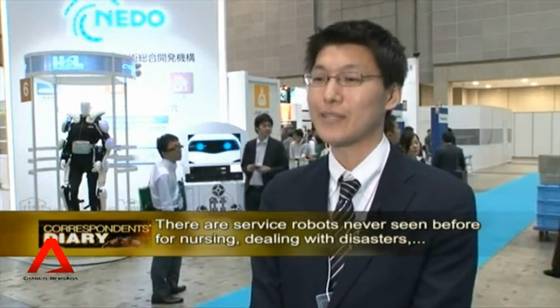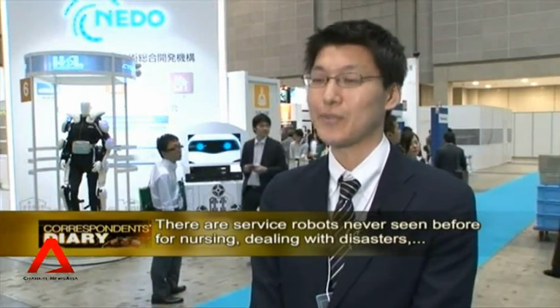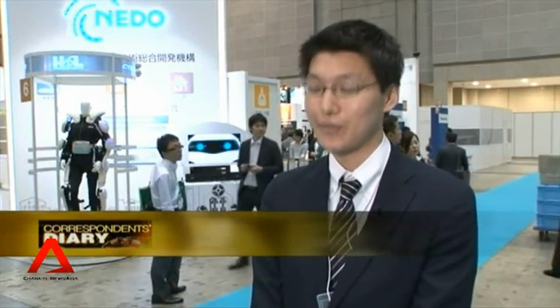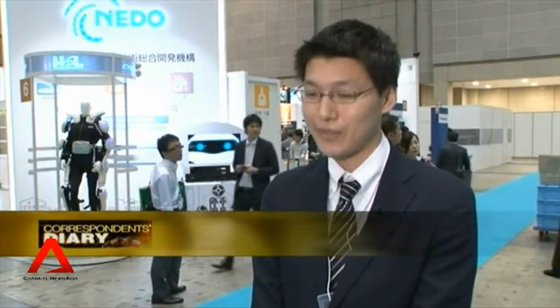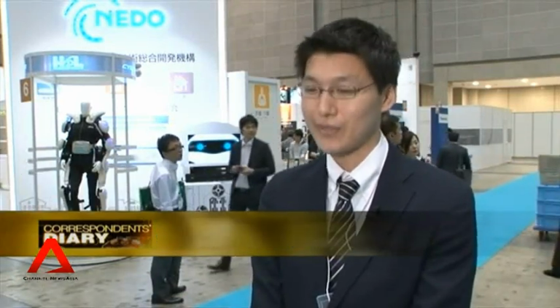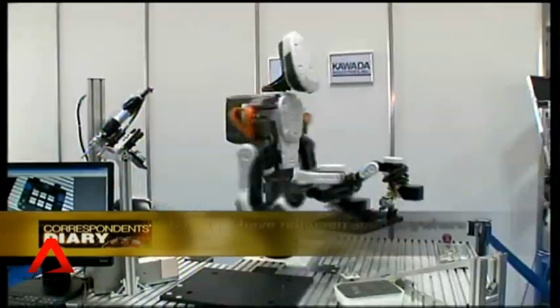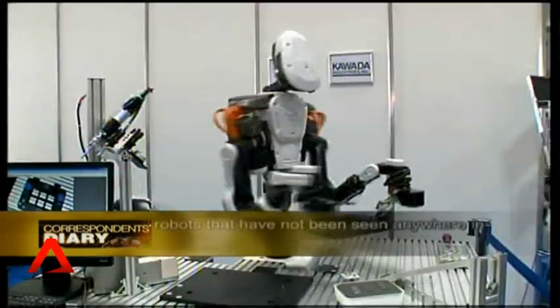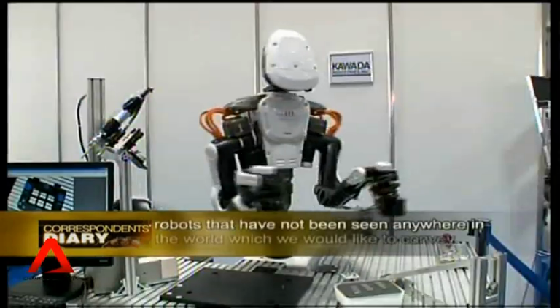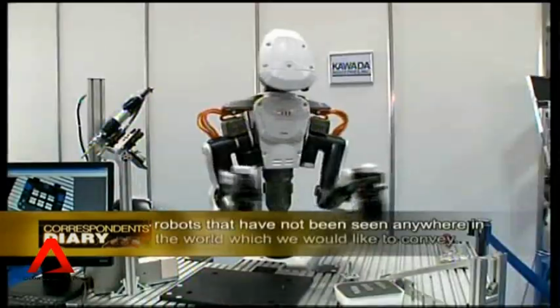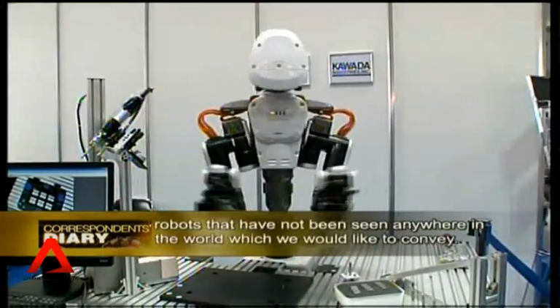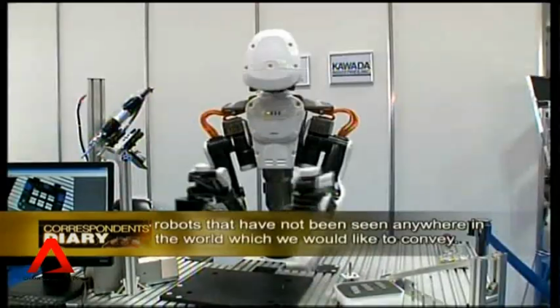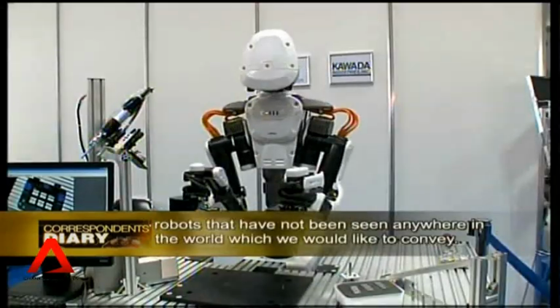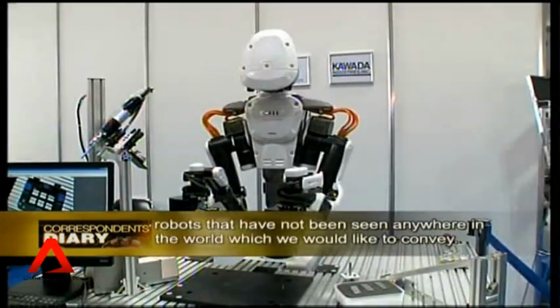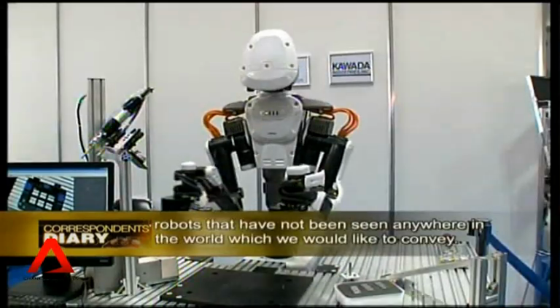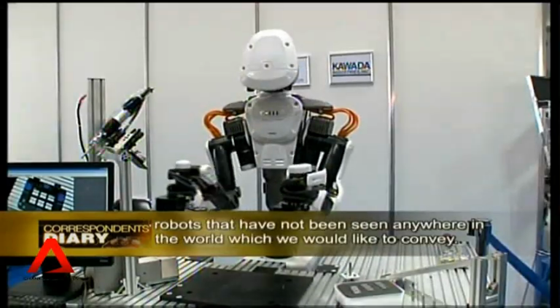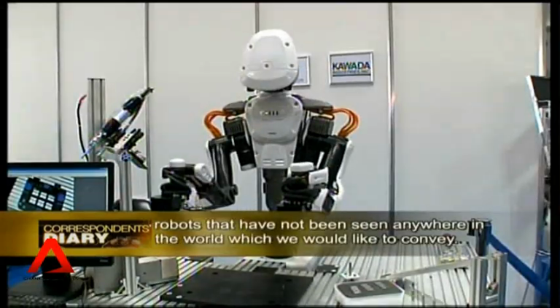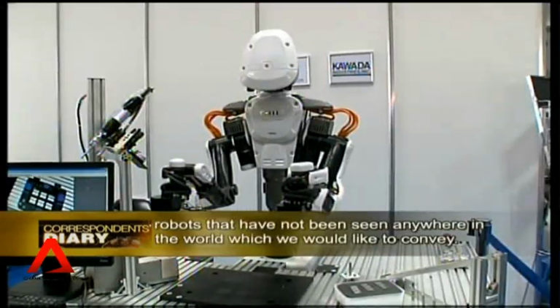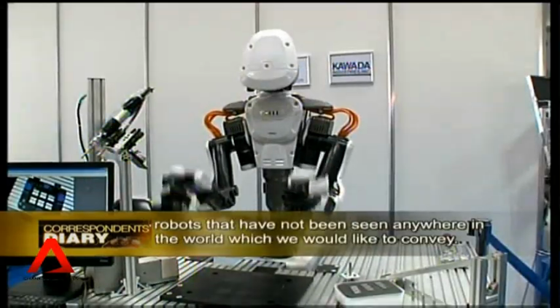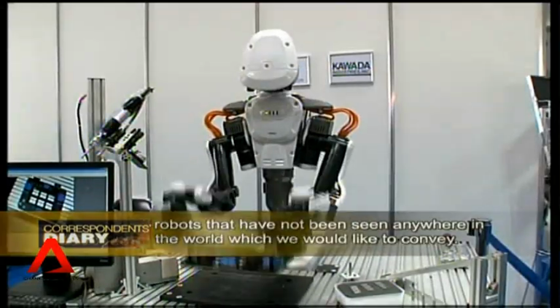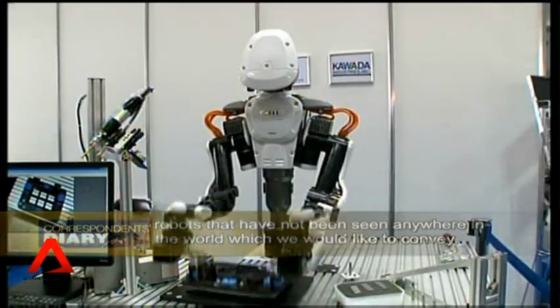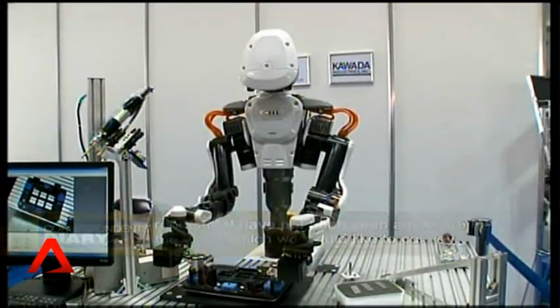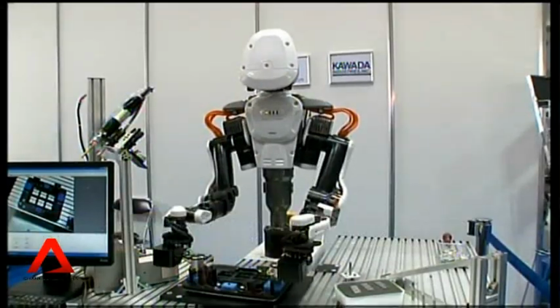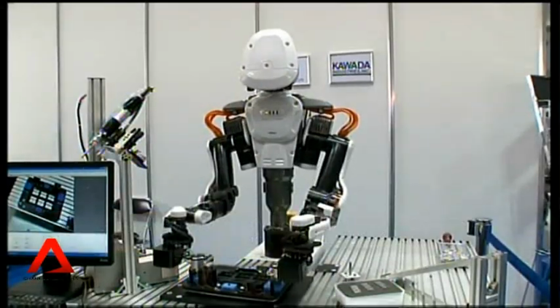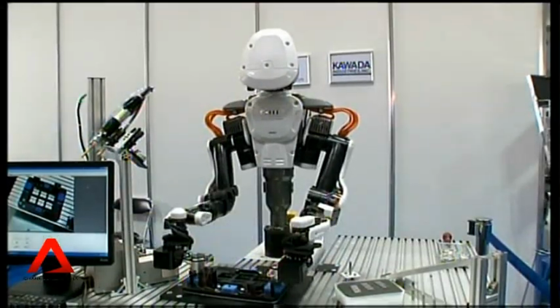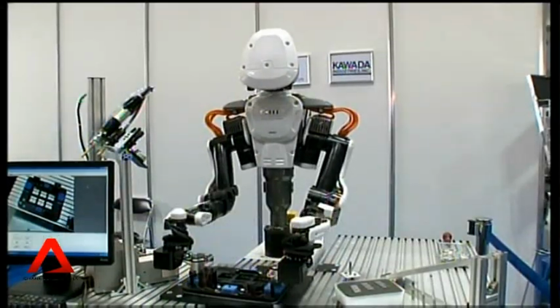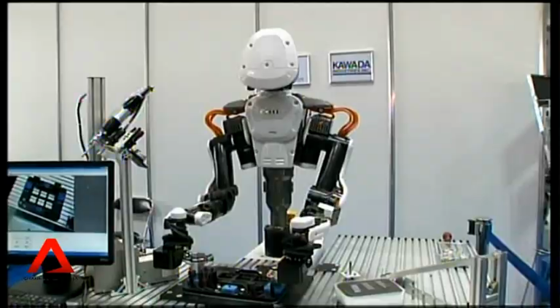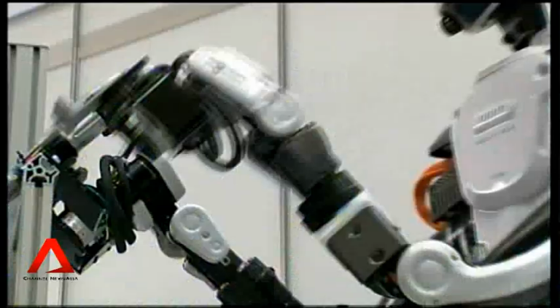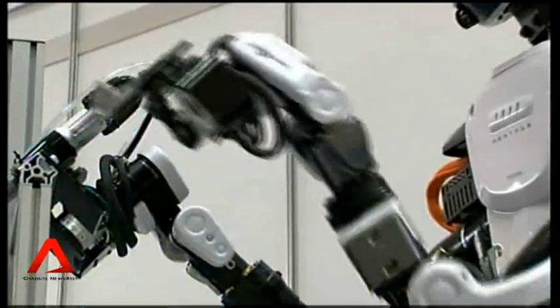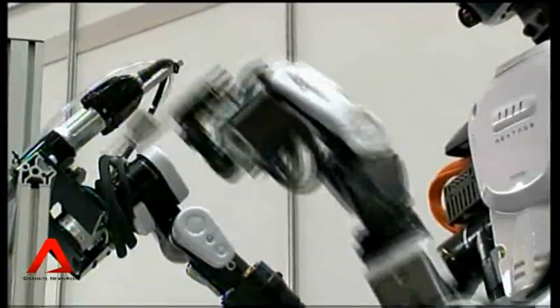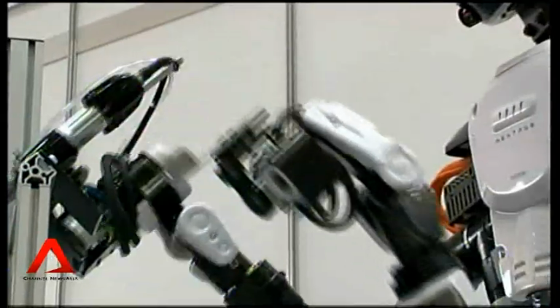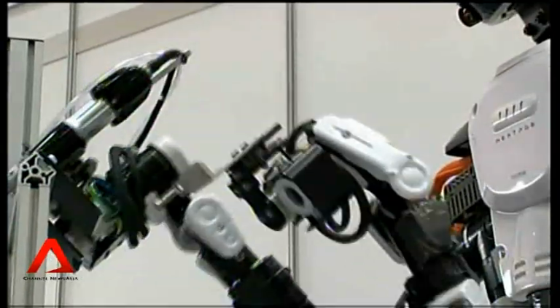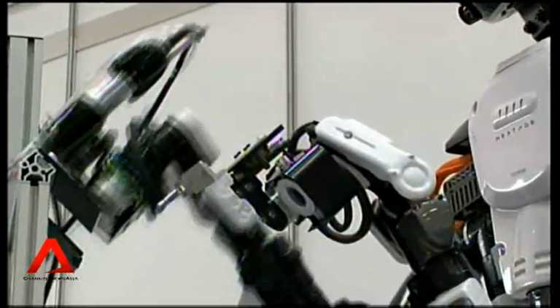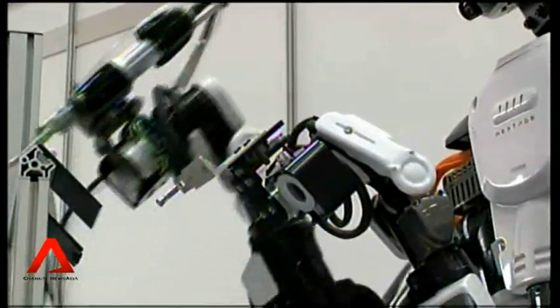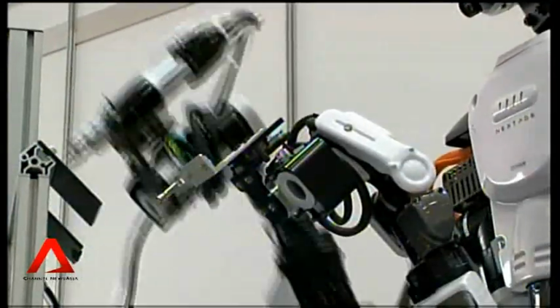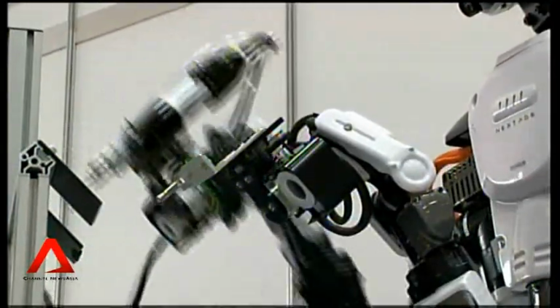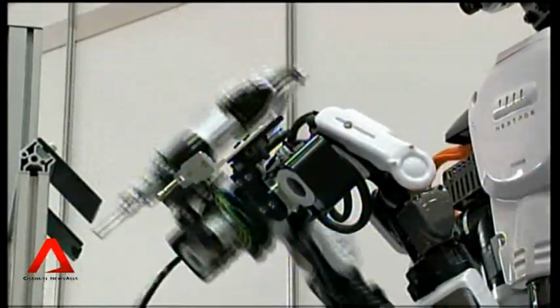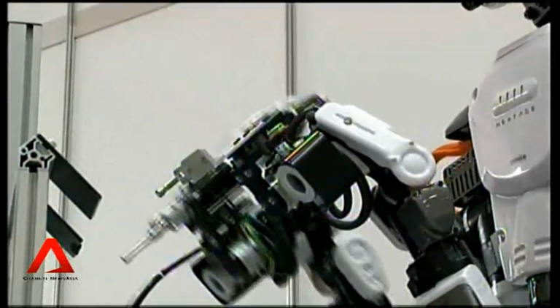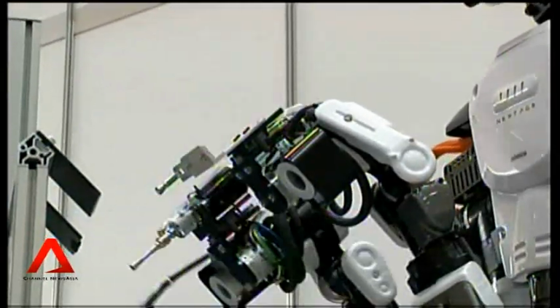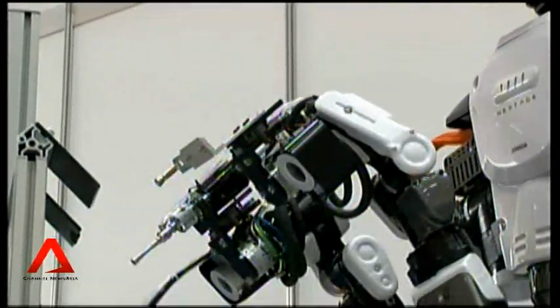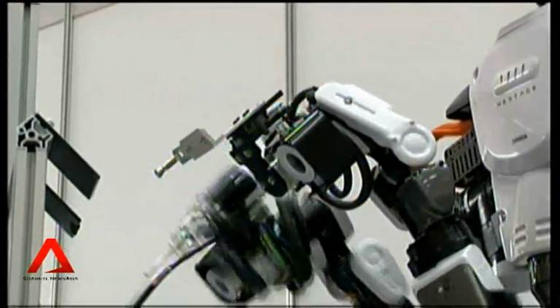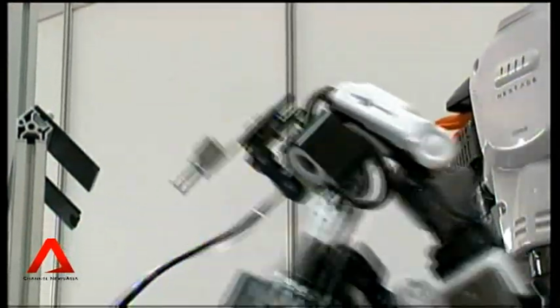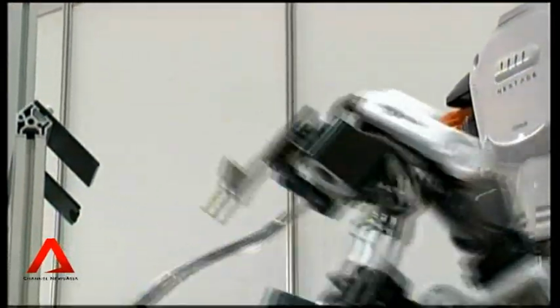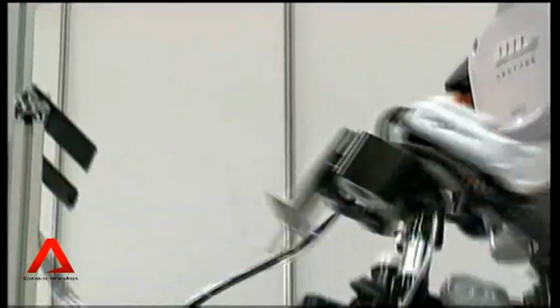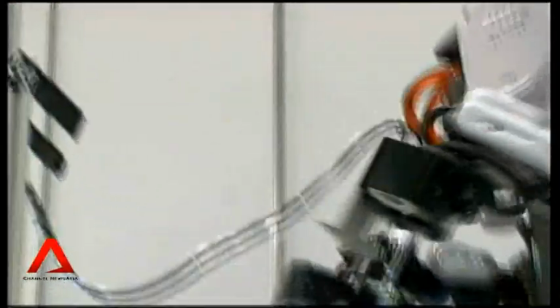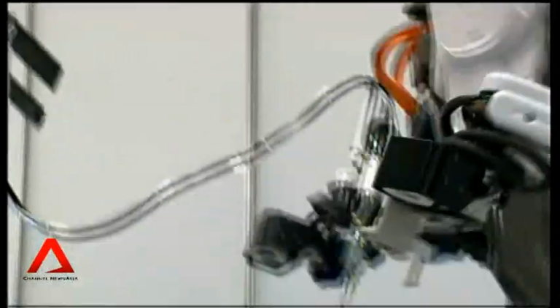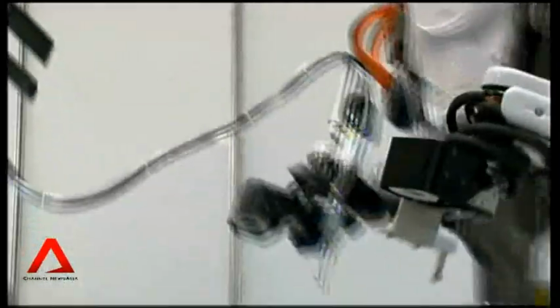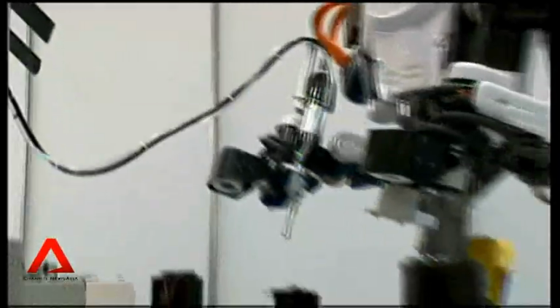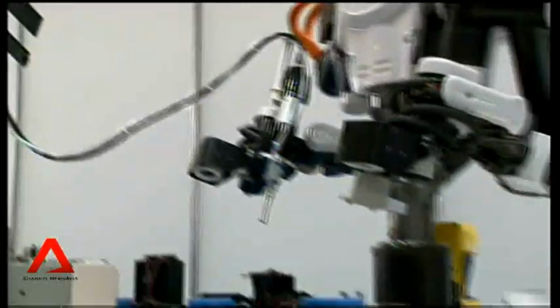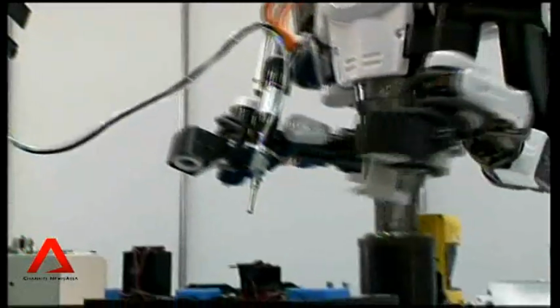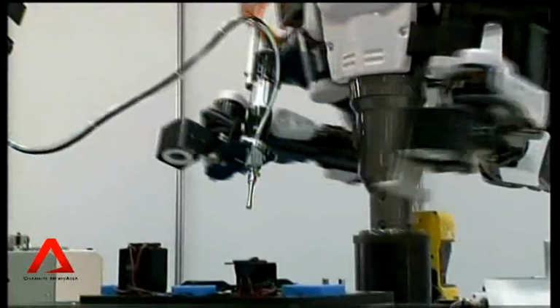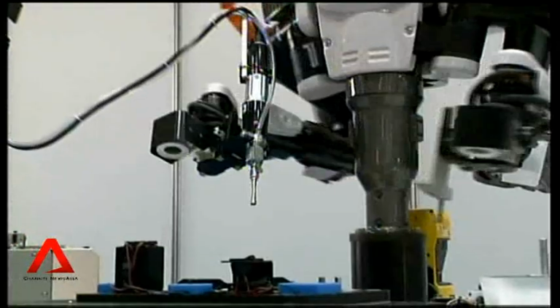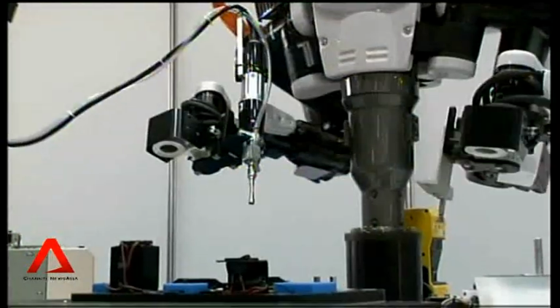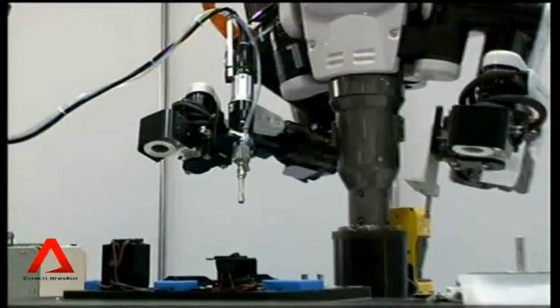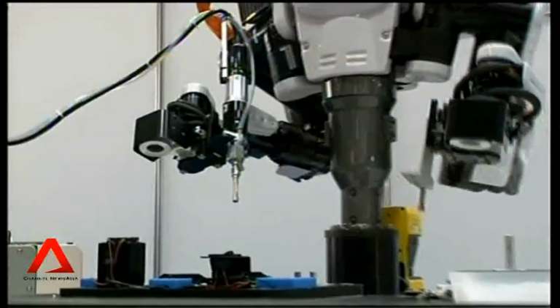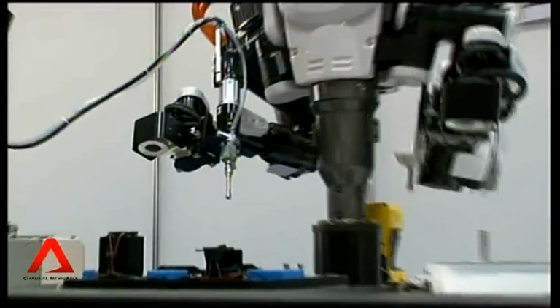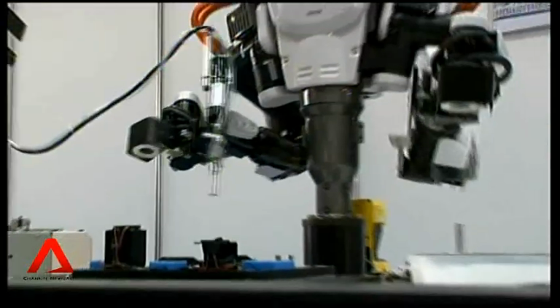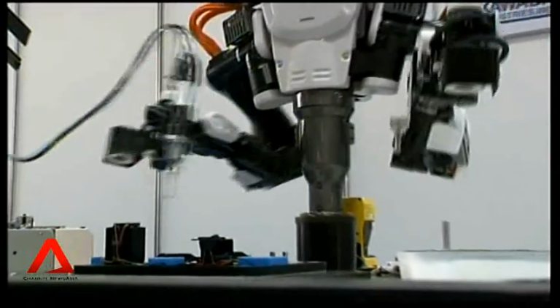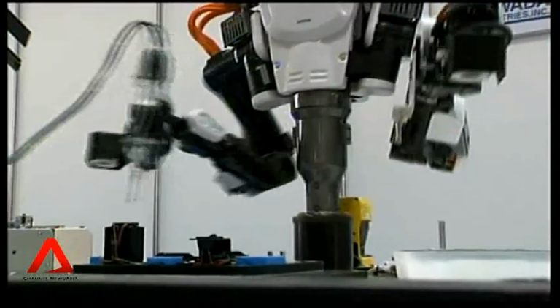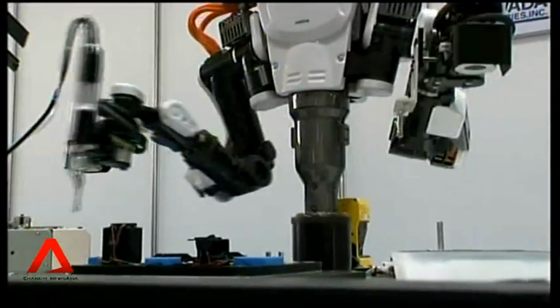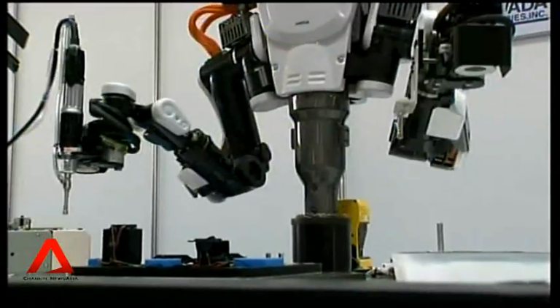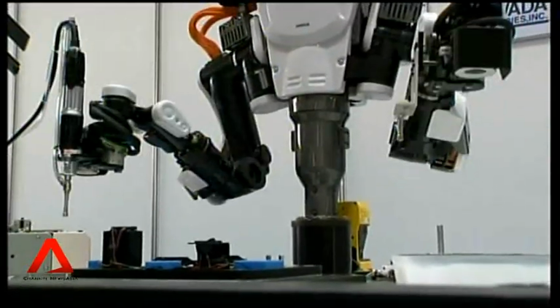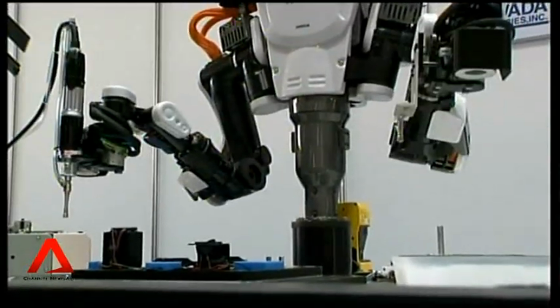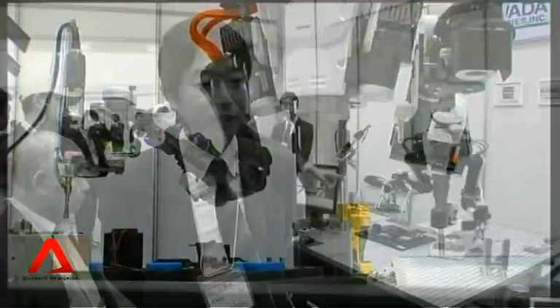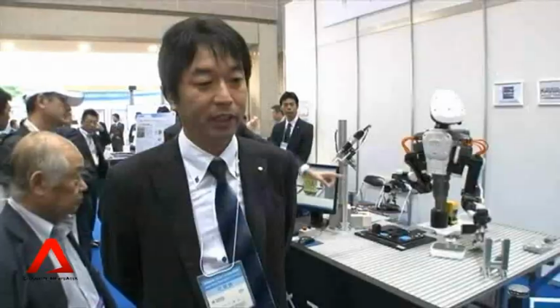In factories, robots are being developed to tackle the growing problem of a shrinking labor force.